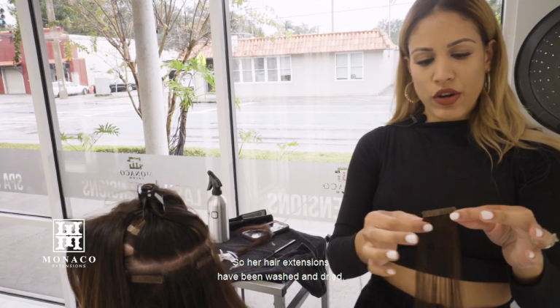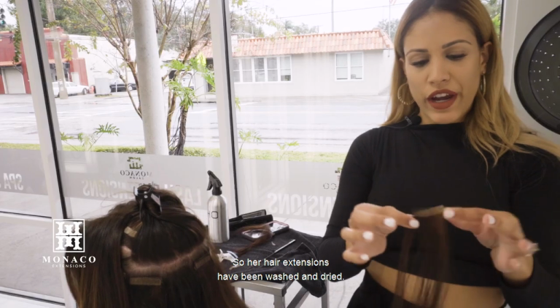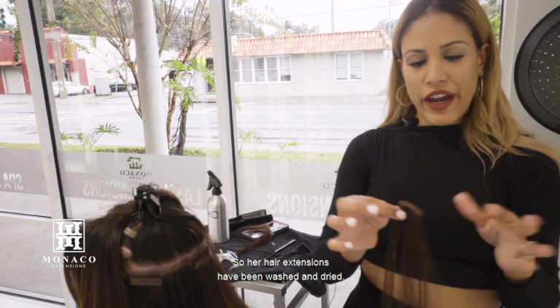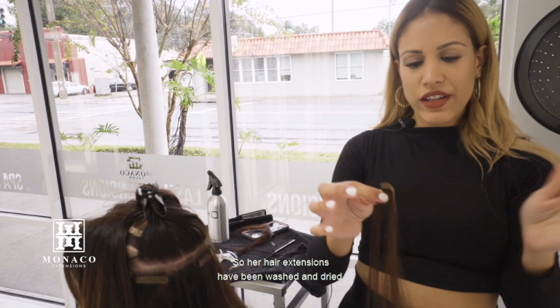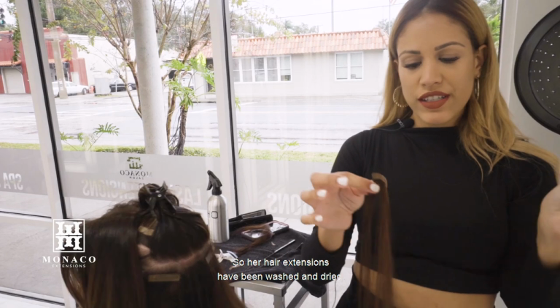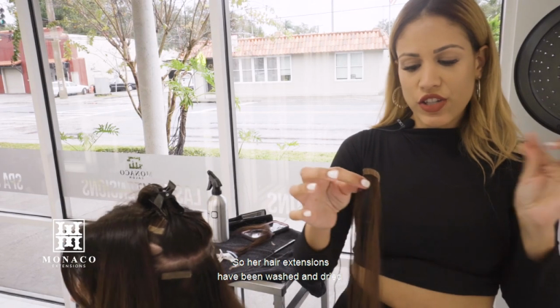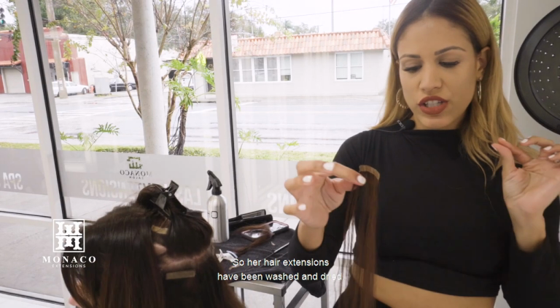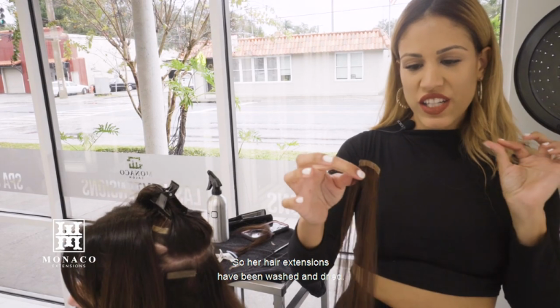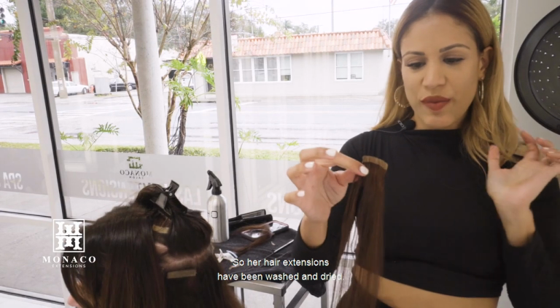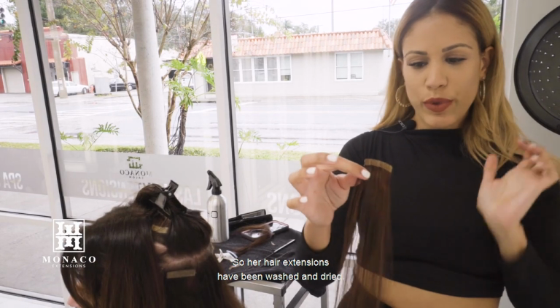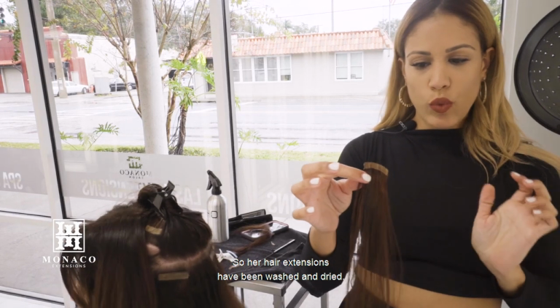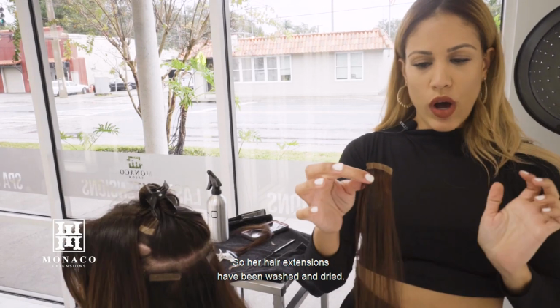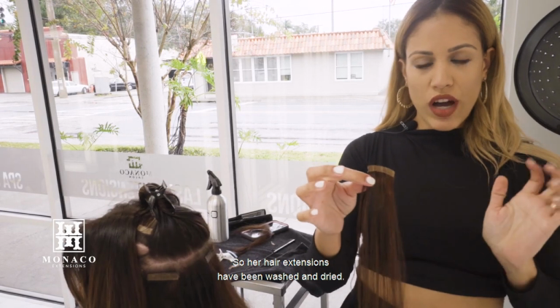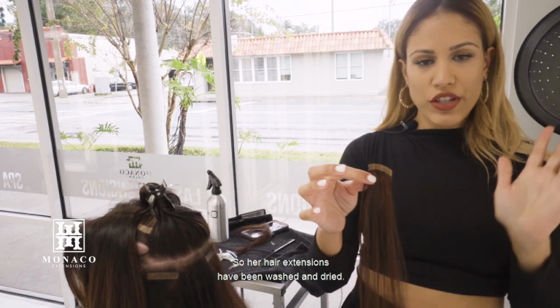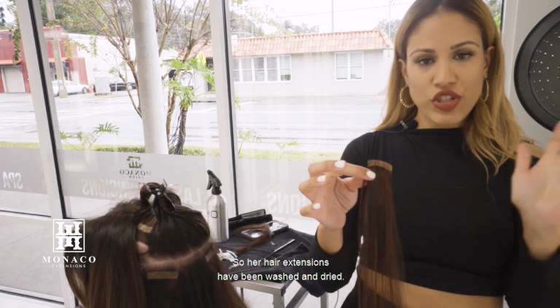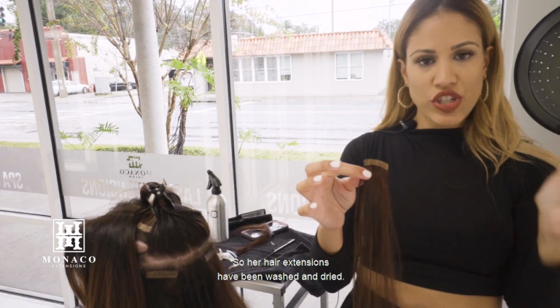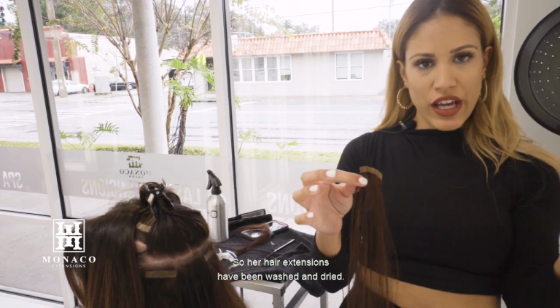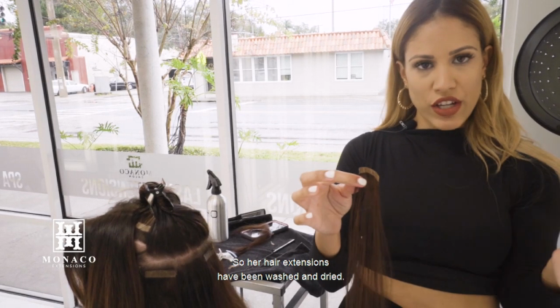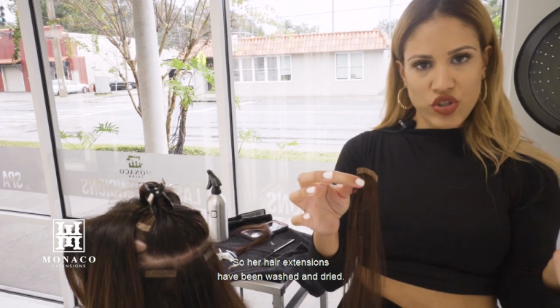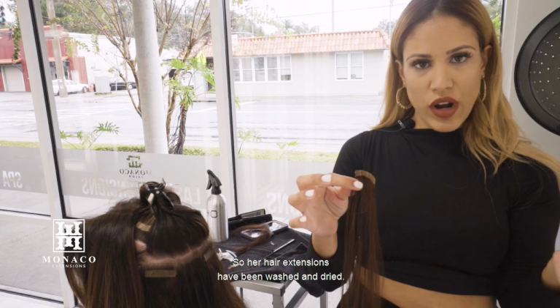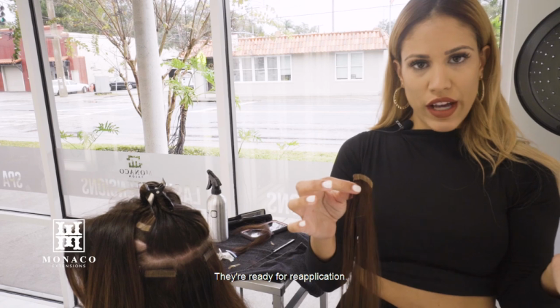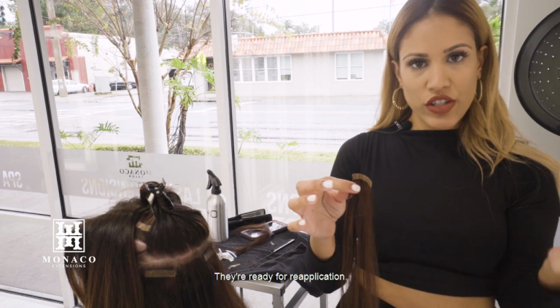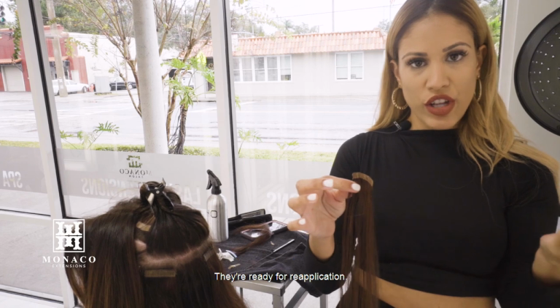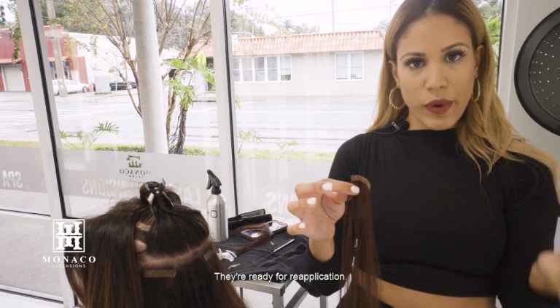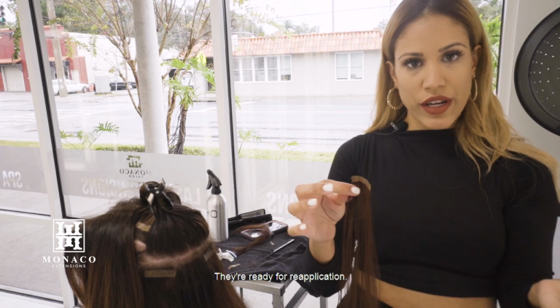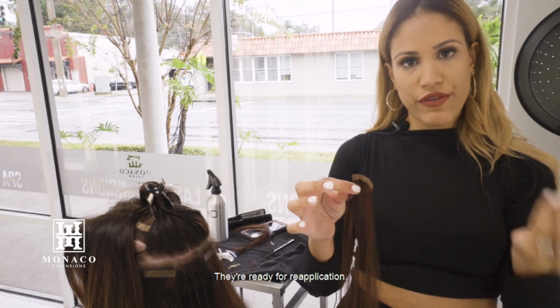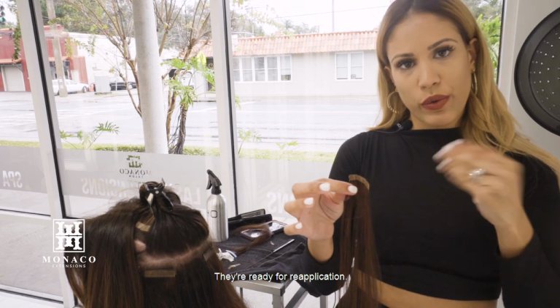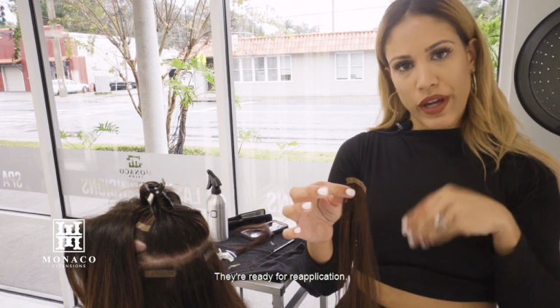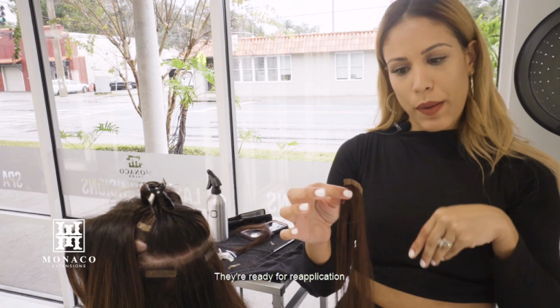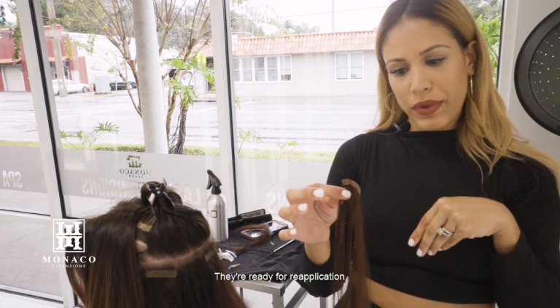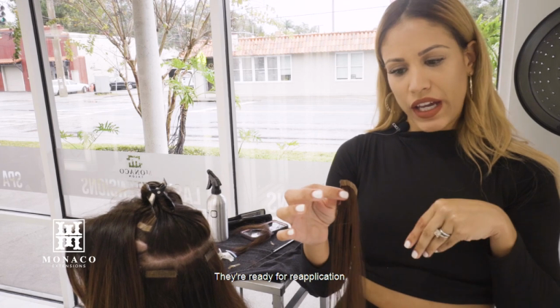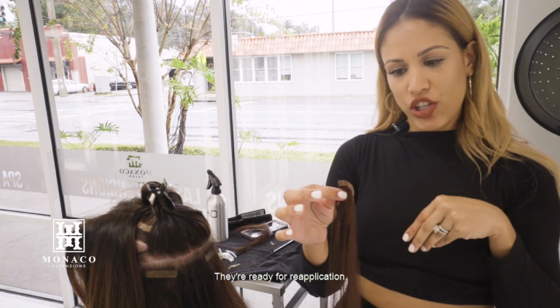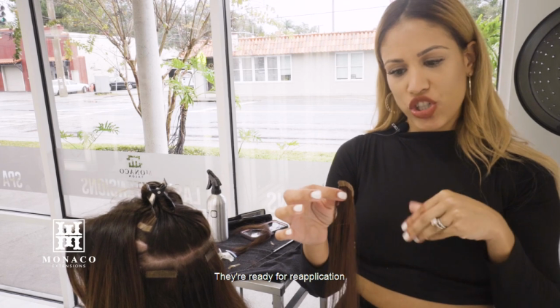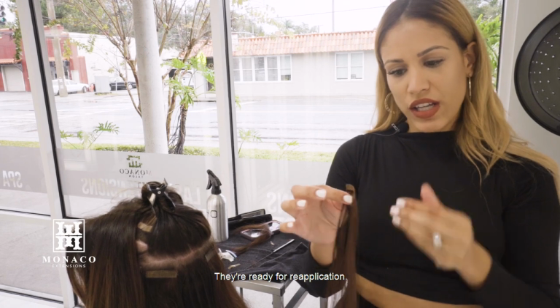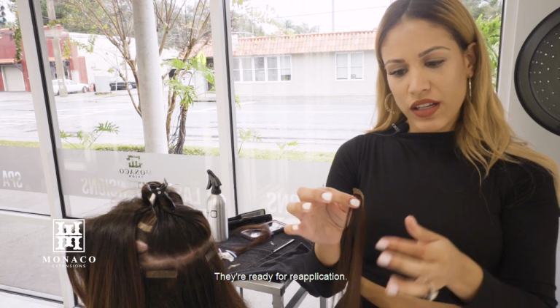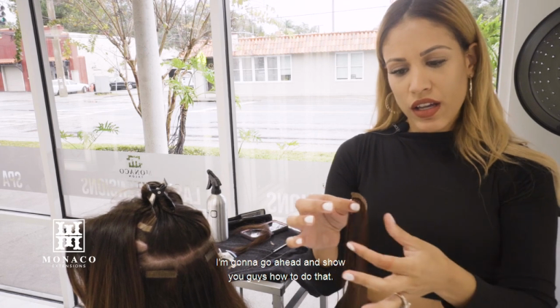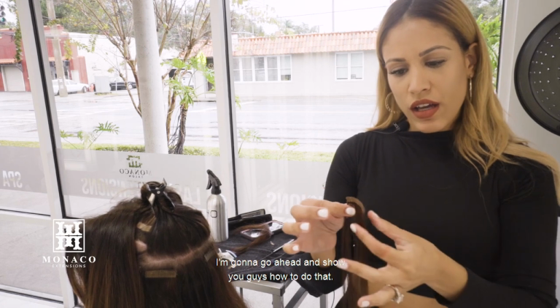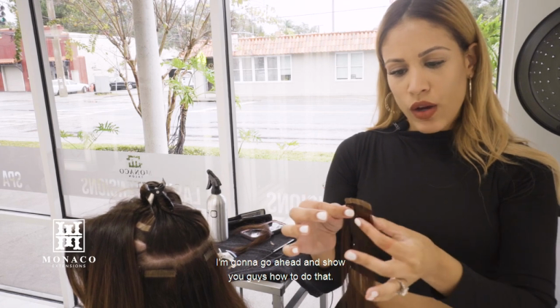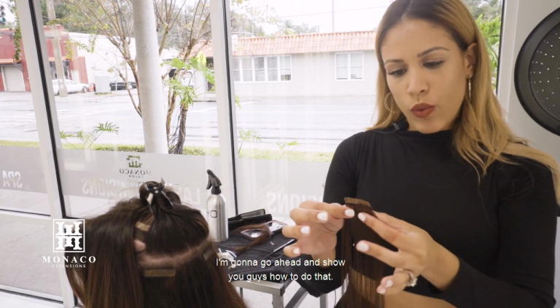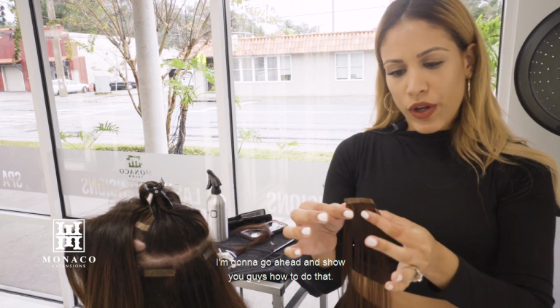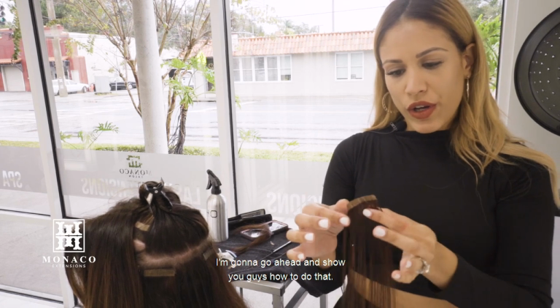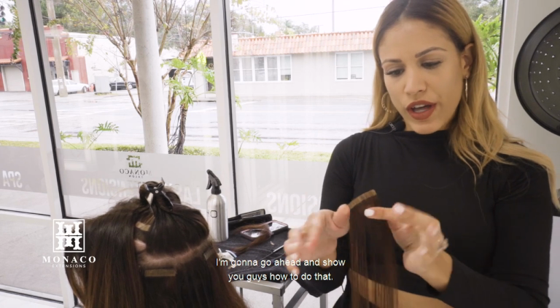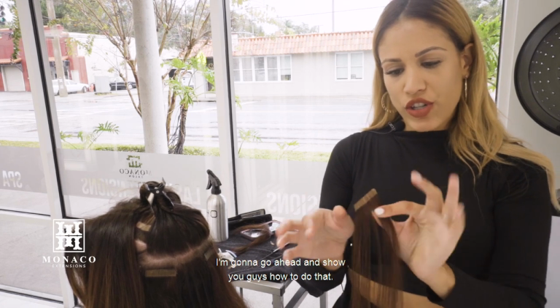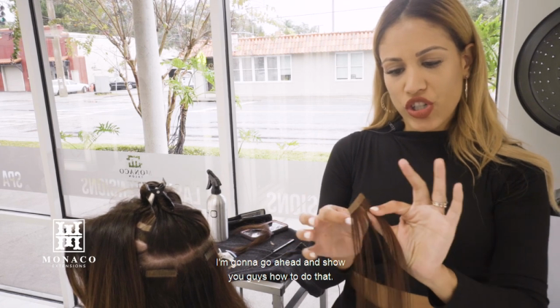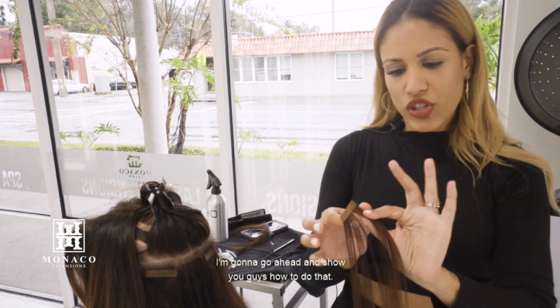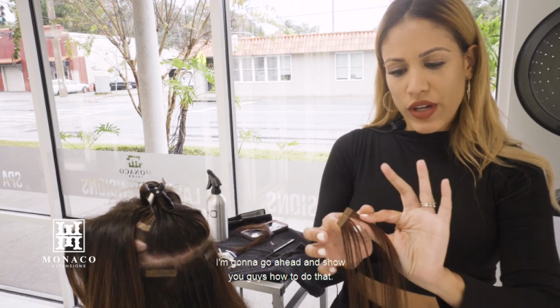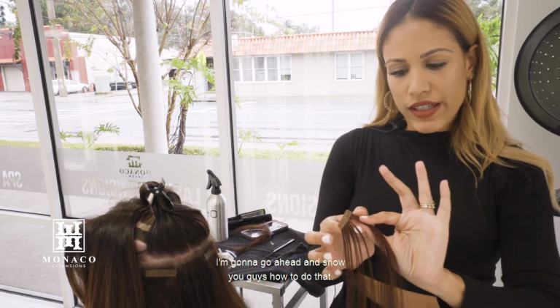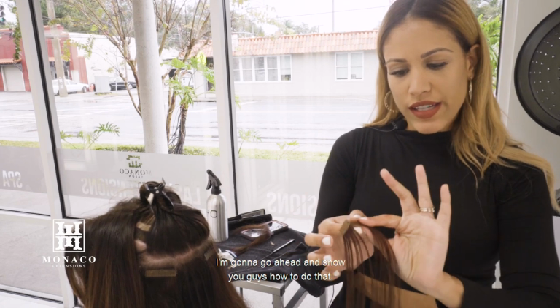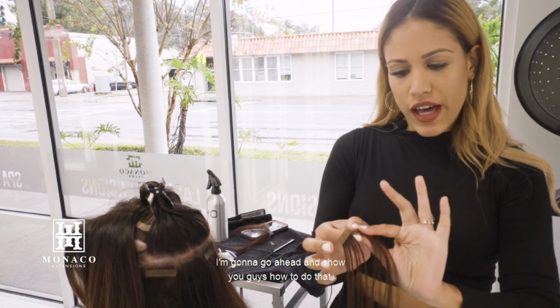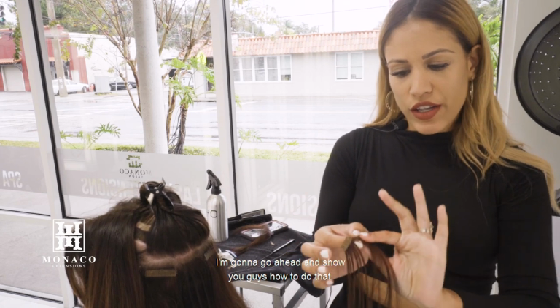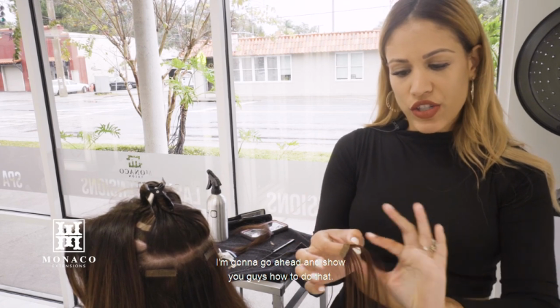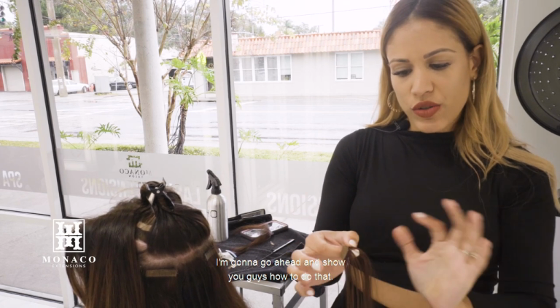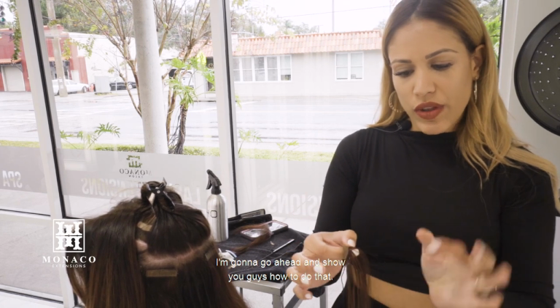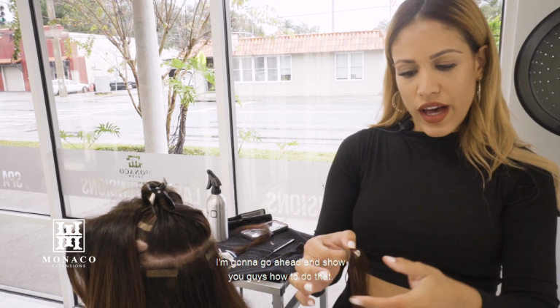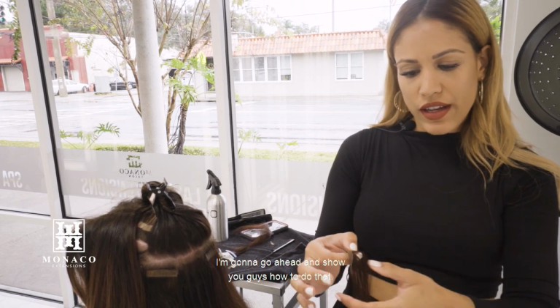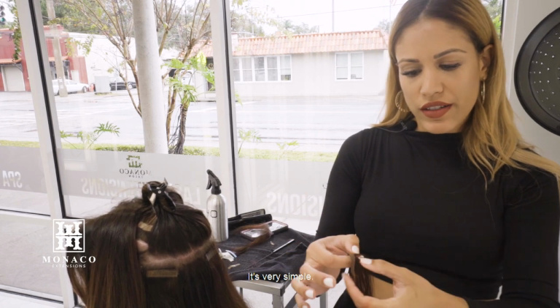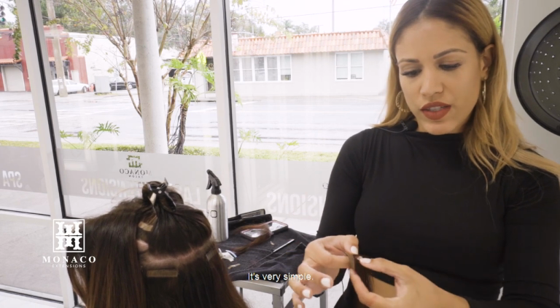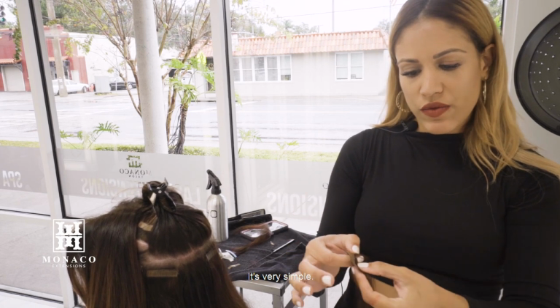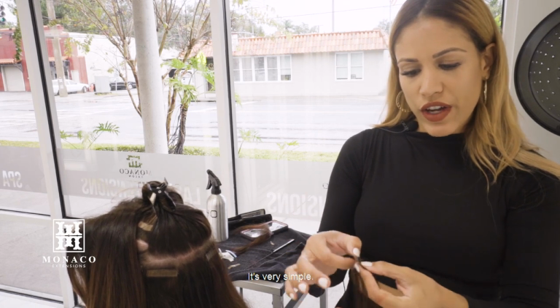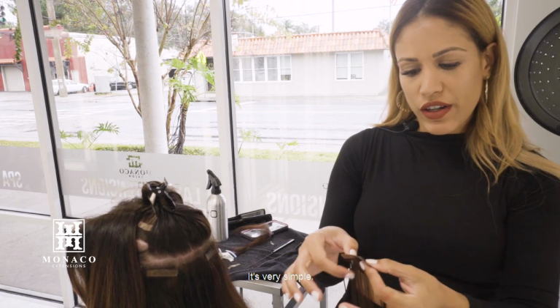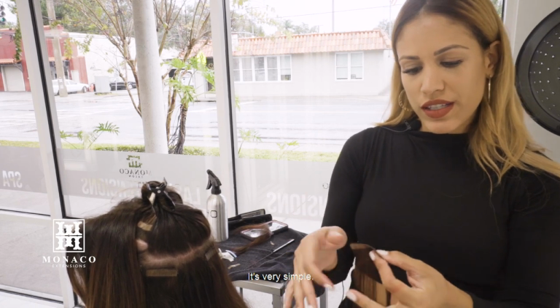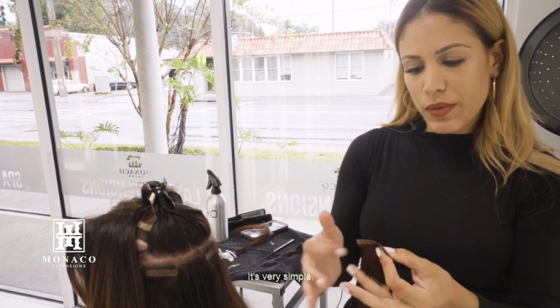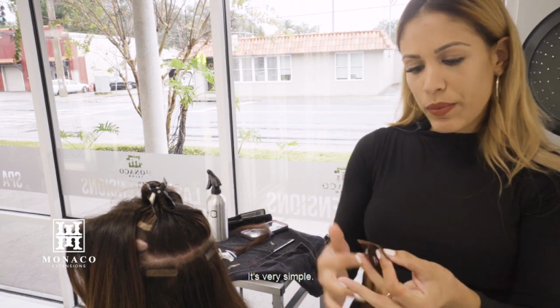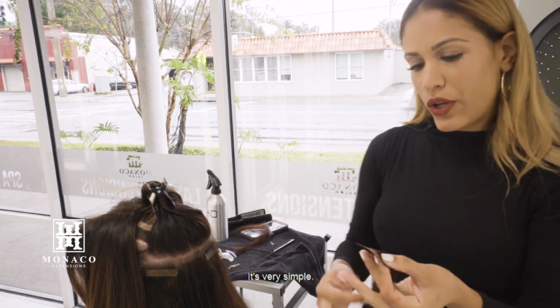Her hair extensions have been washed and dried and they're ready for reapplication. I want to go ahead and show you guys how to do that — it's very simple.